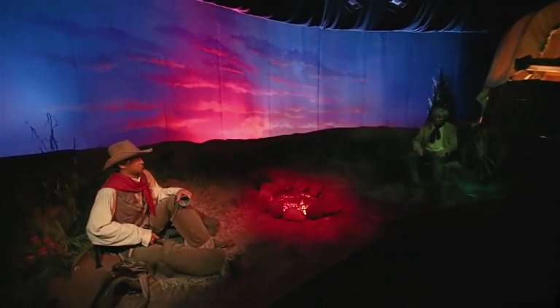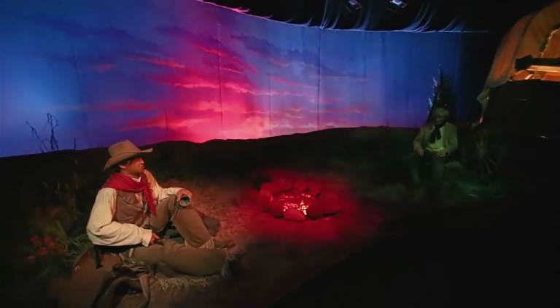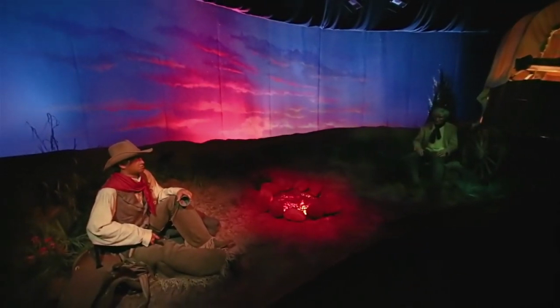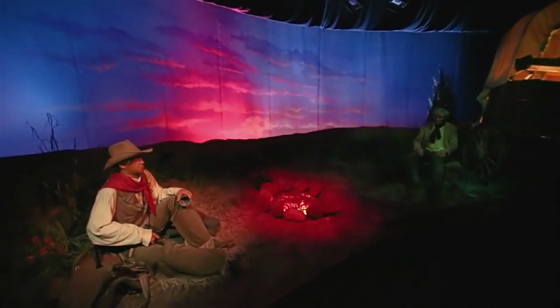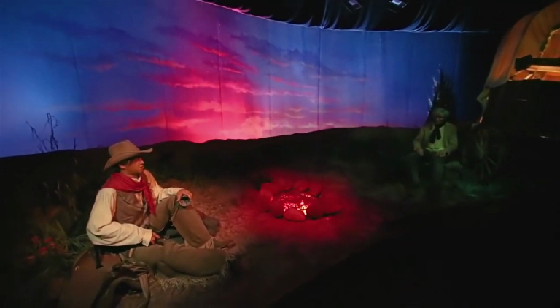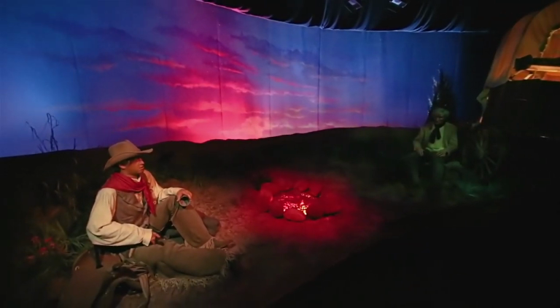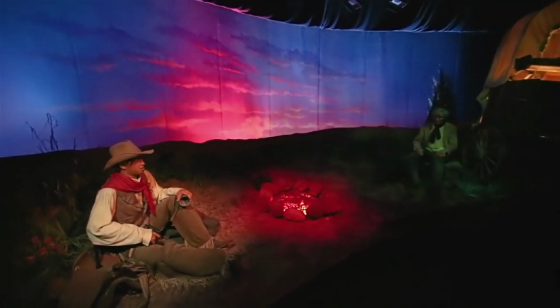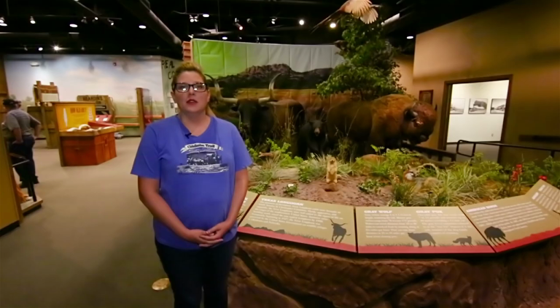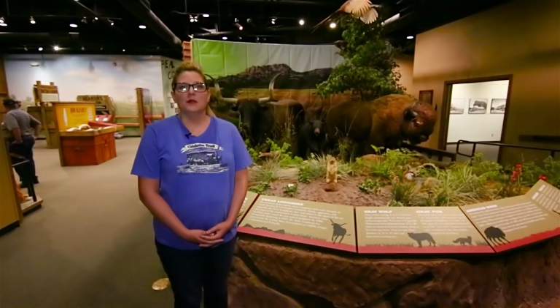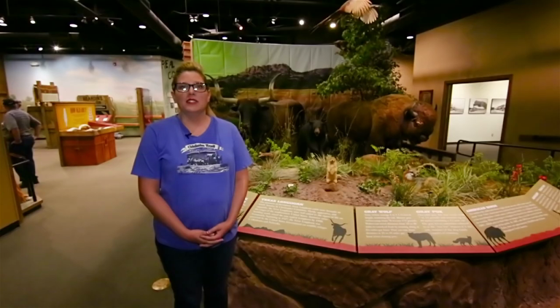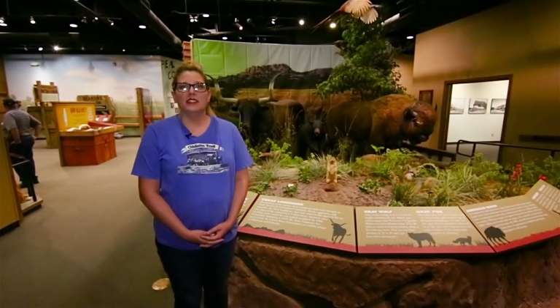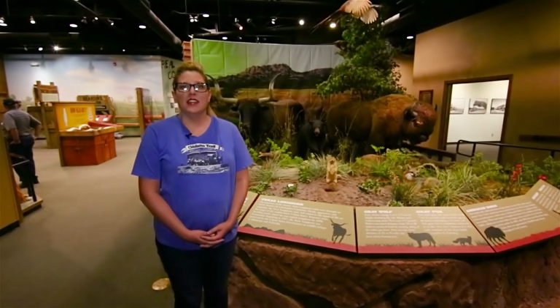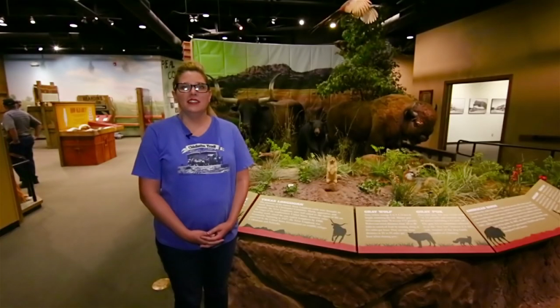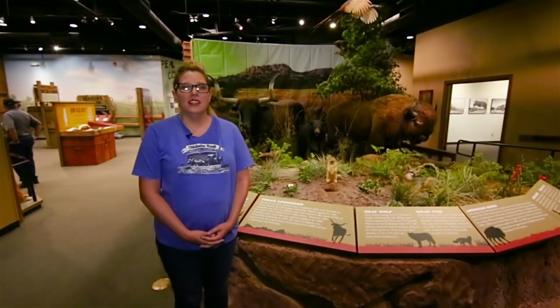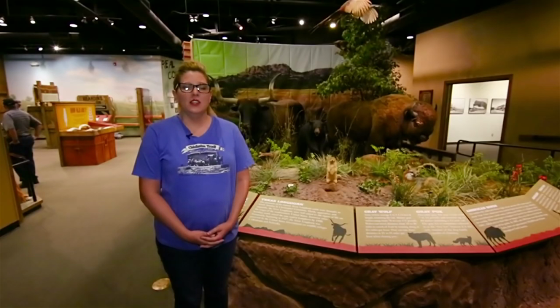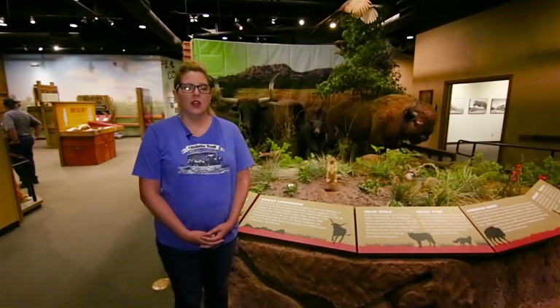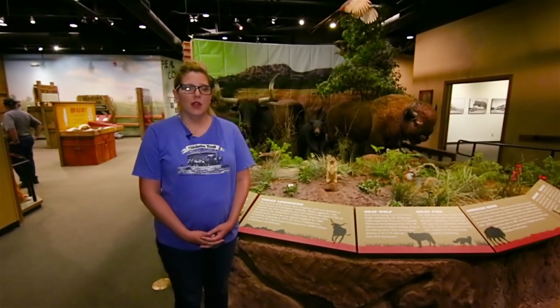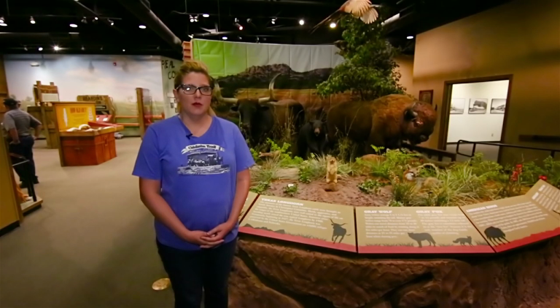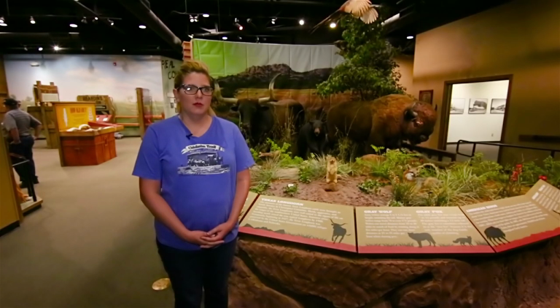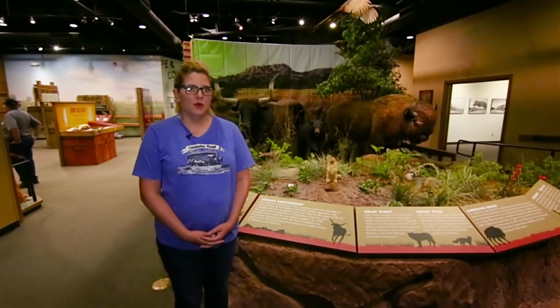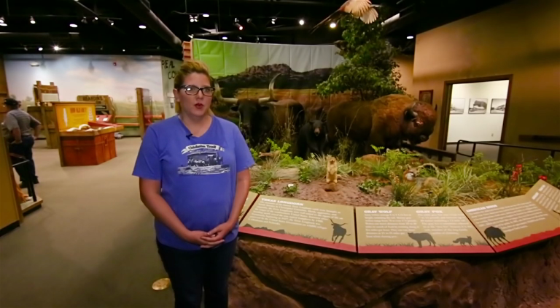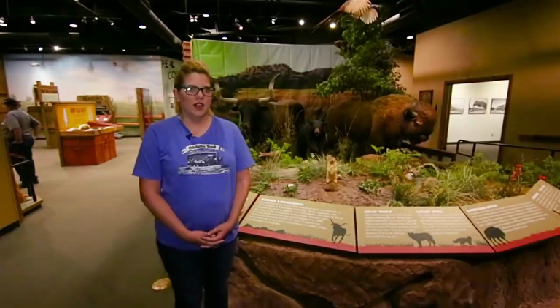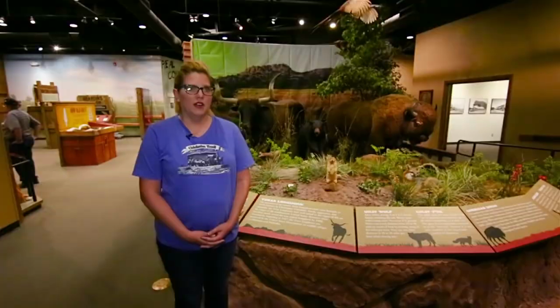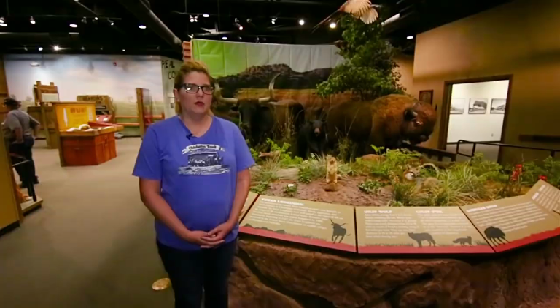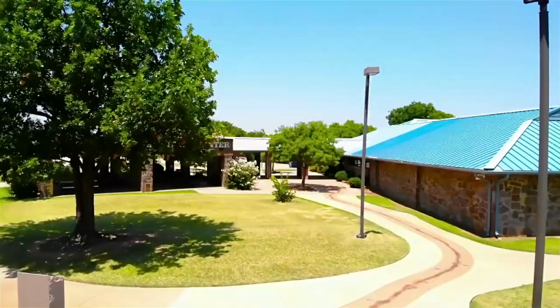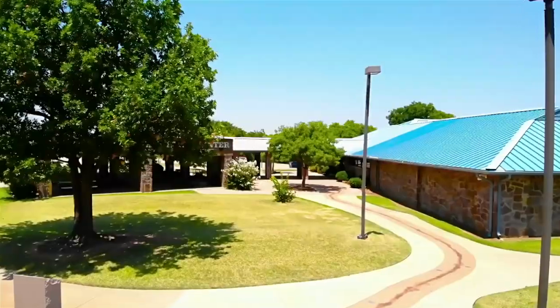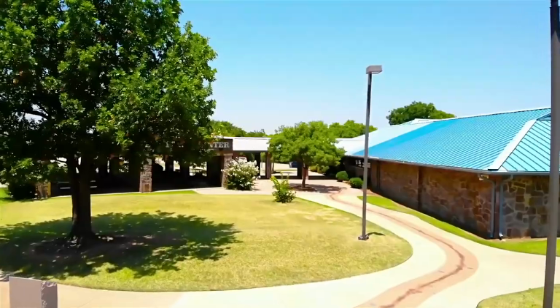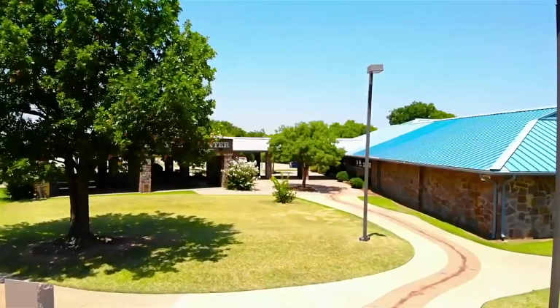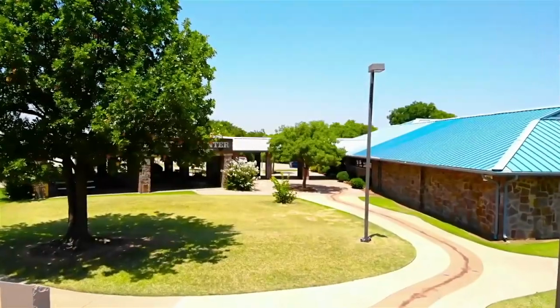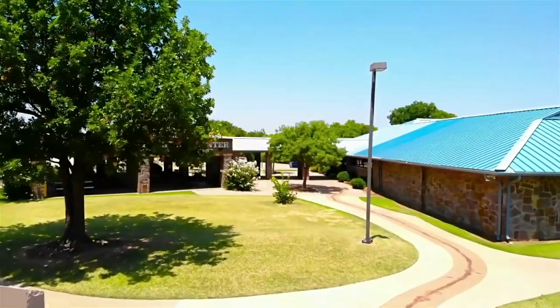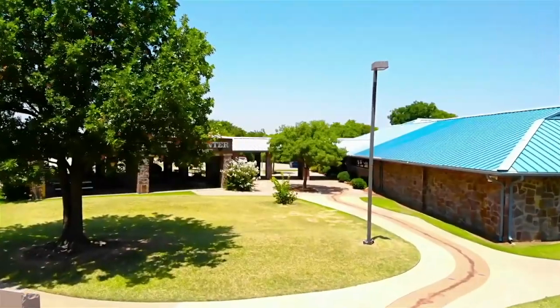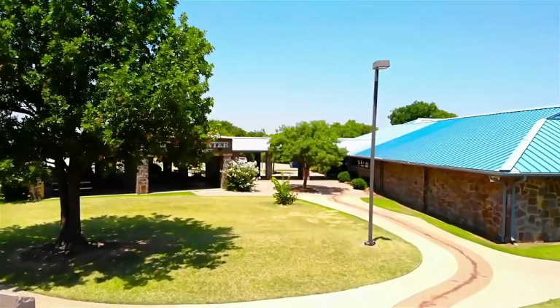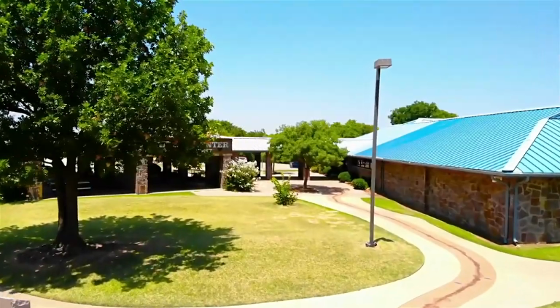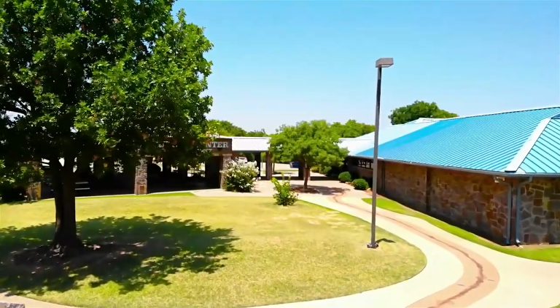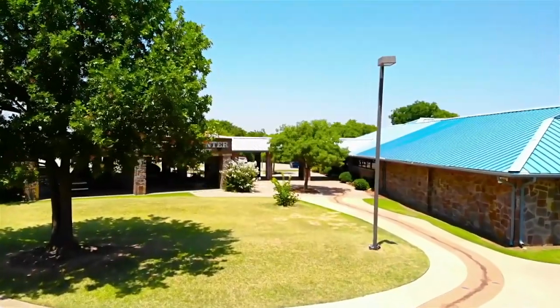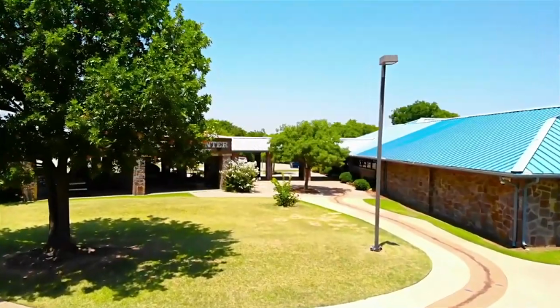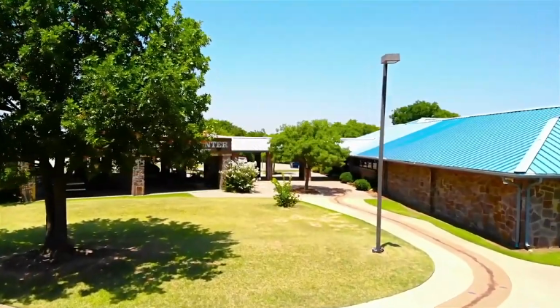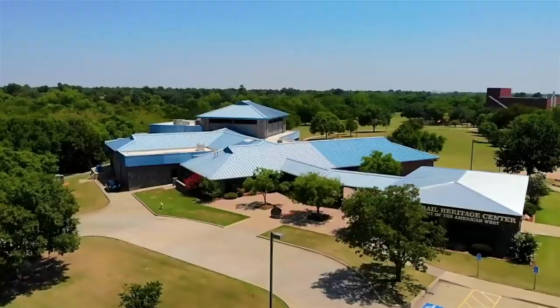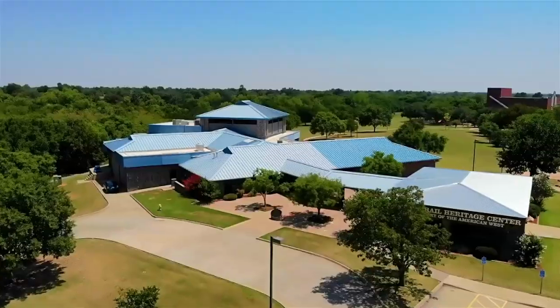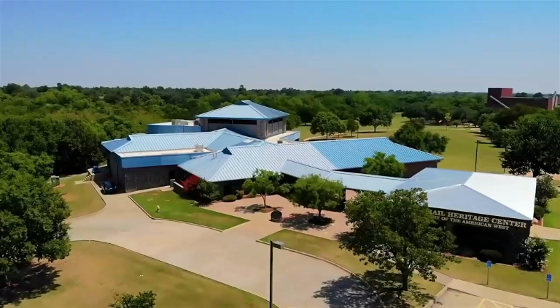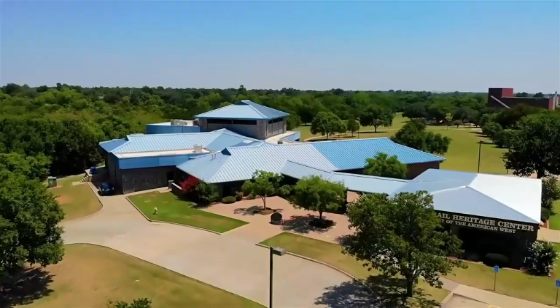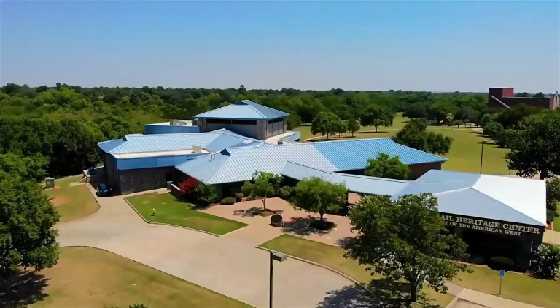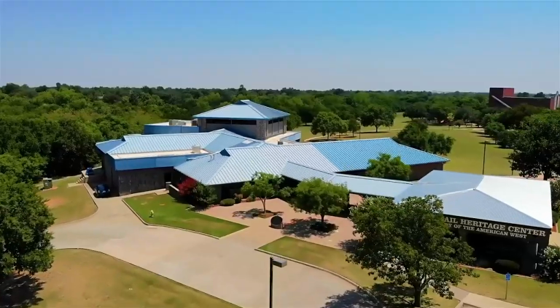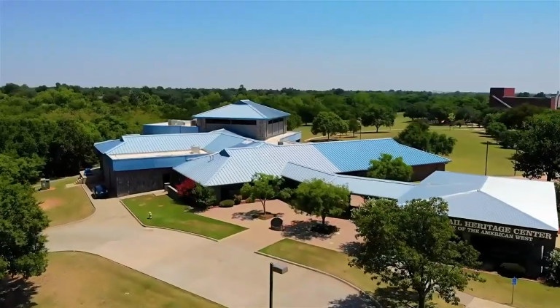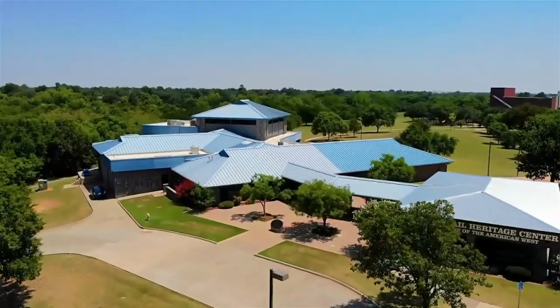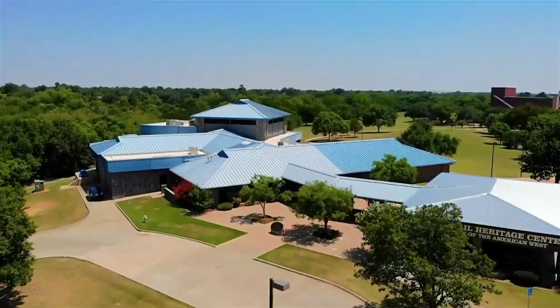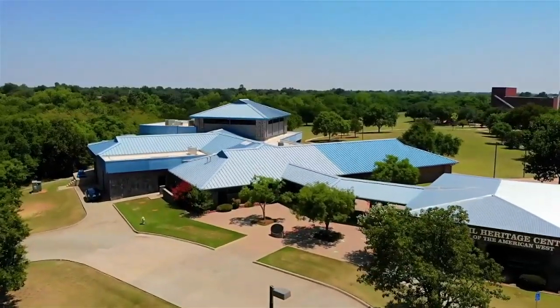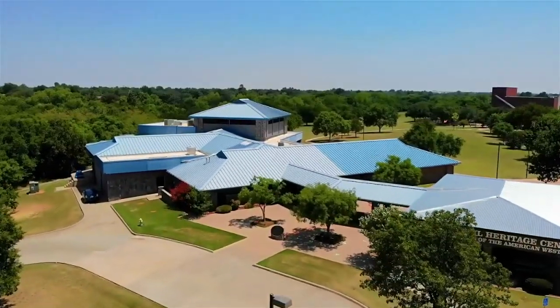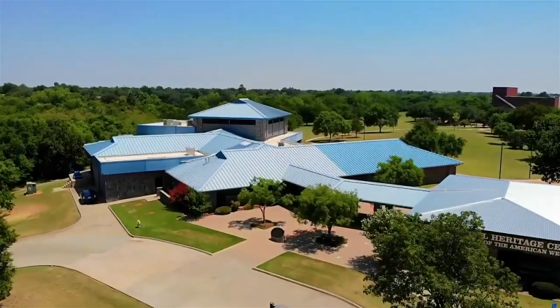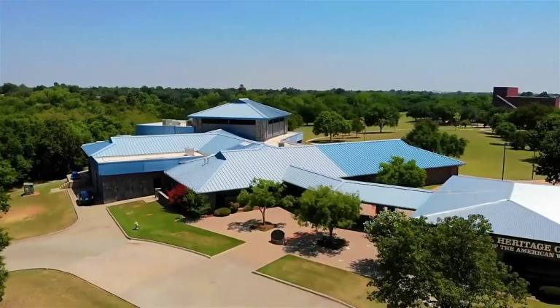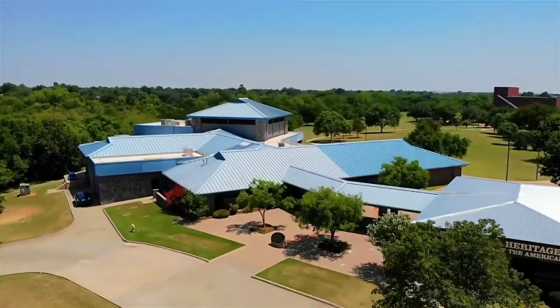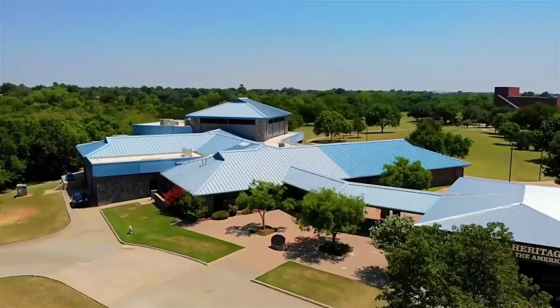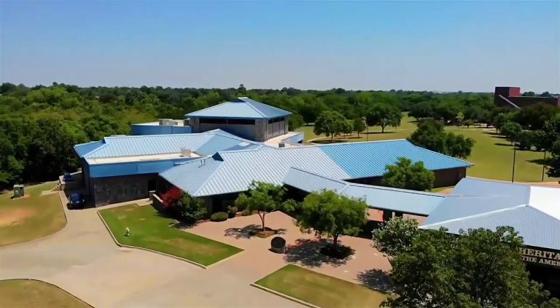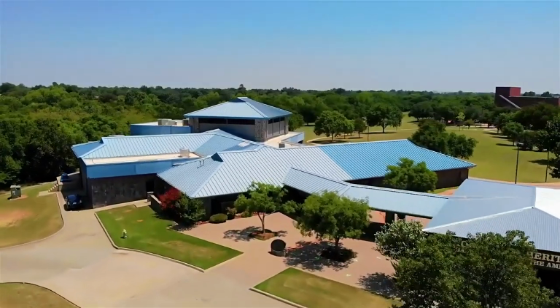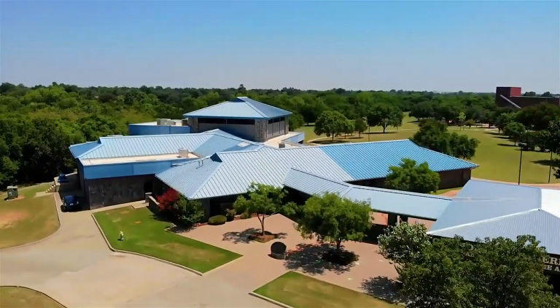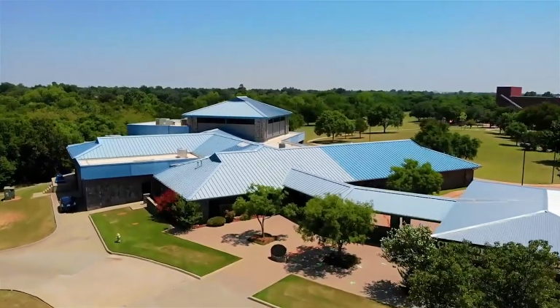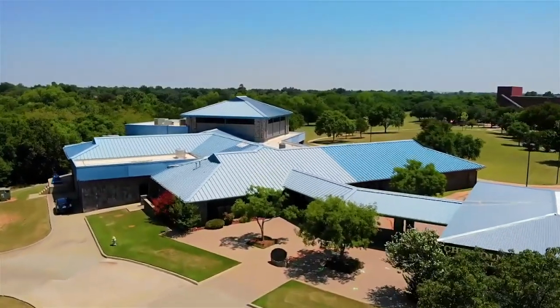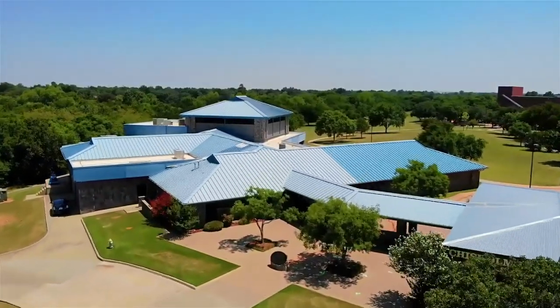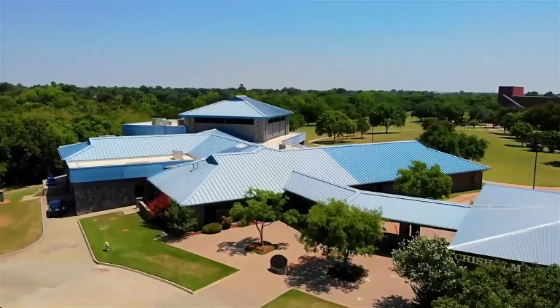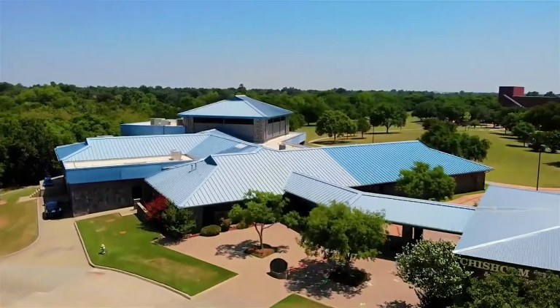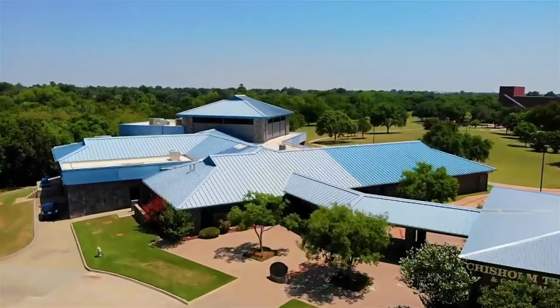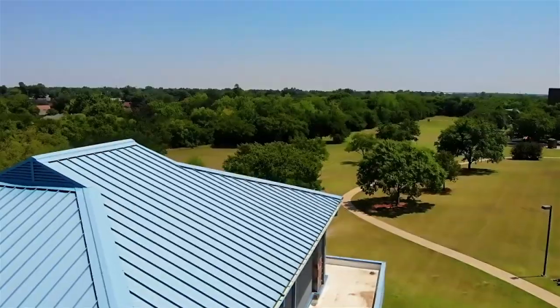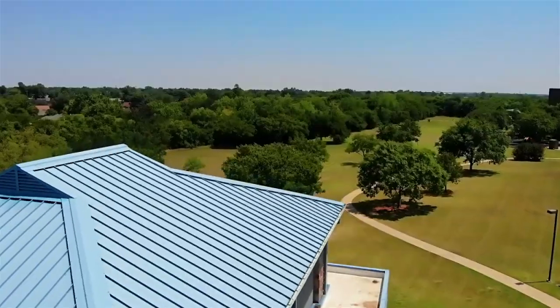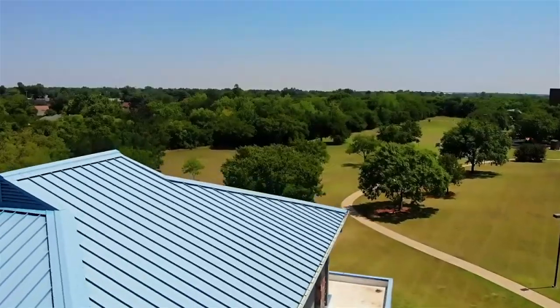I am Stacey Kramer Moore. I'm with the Chisholm Trail Heritage Center in Duncan, Oklahoma, USA.